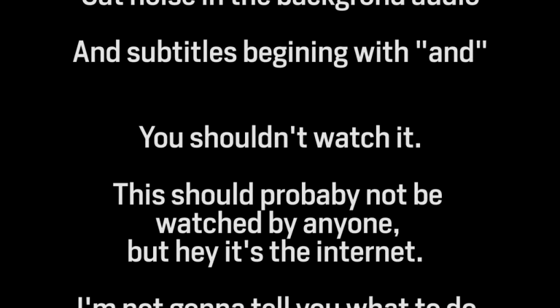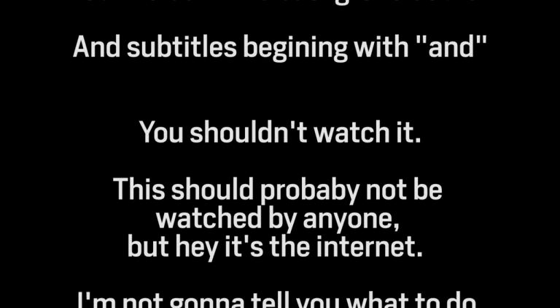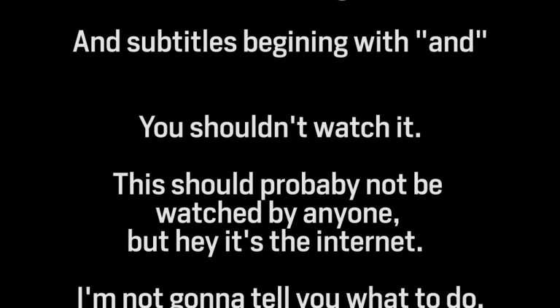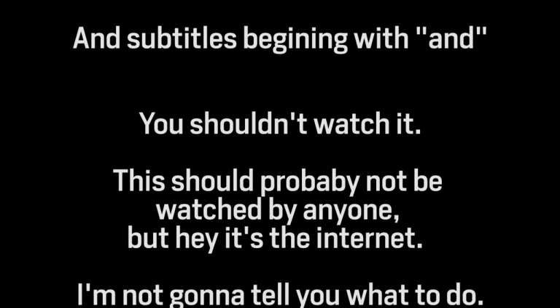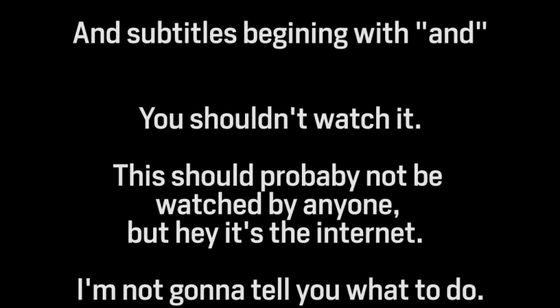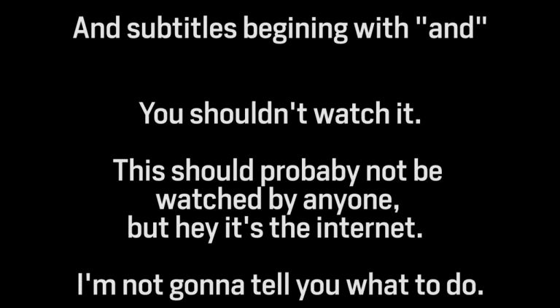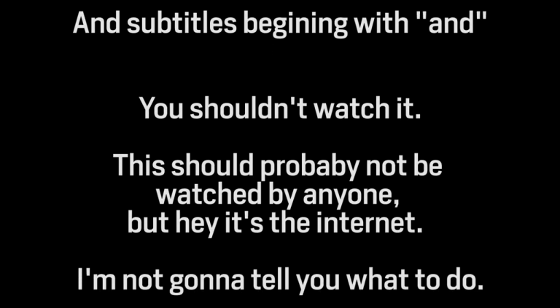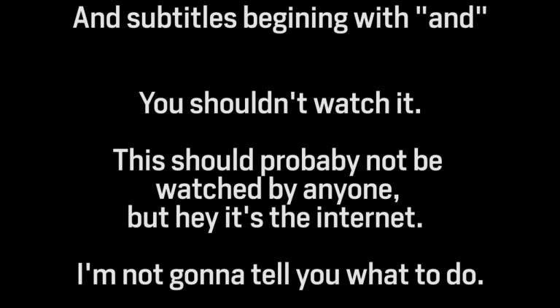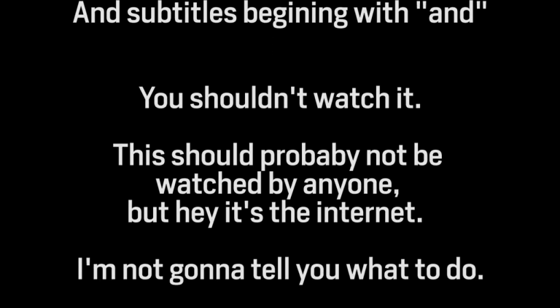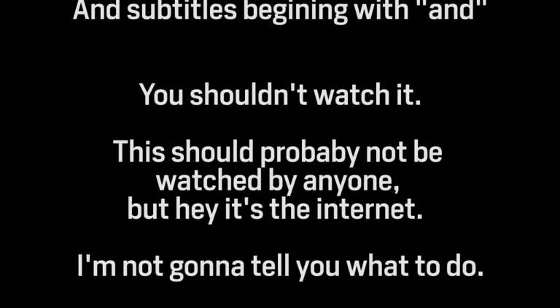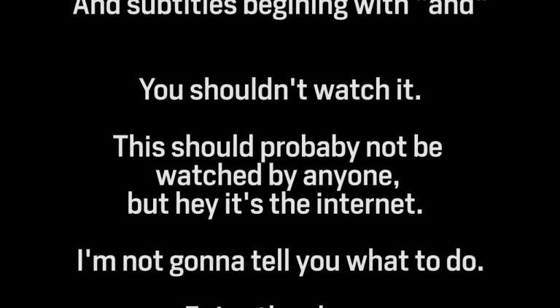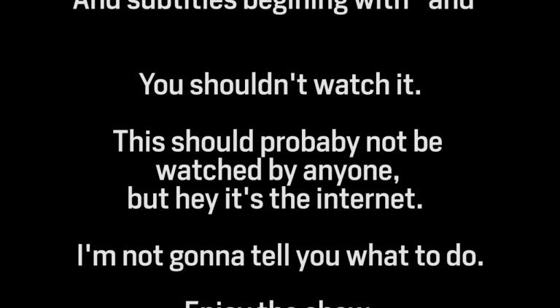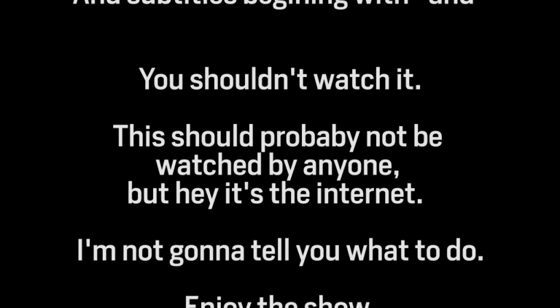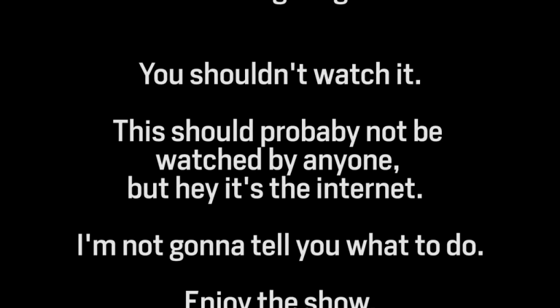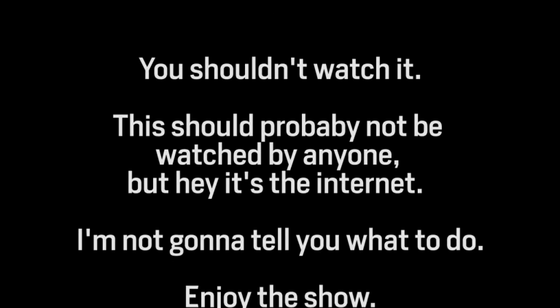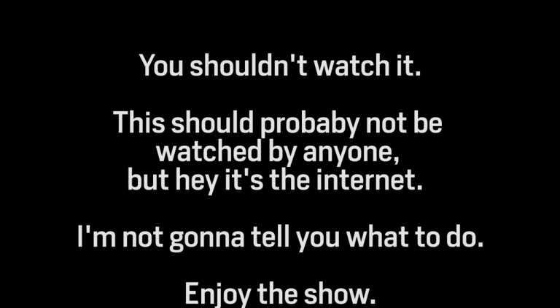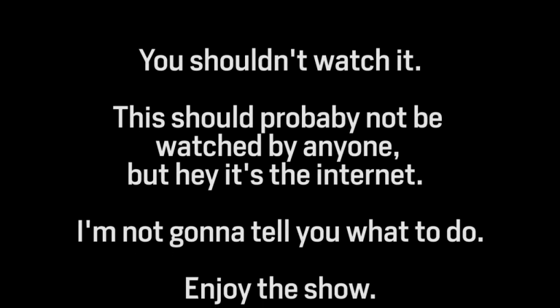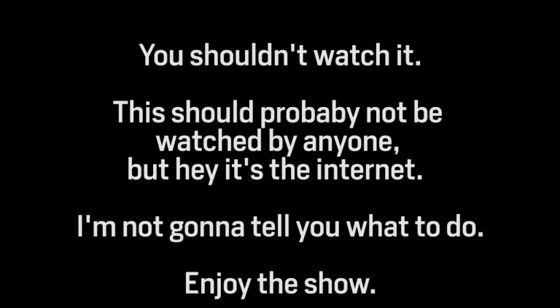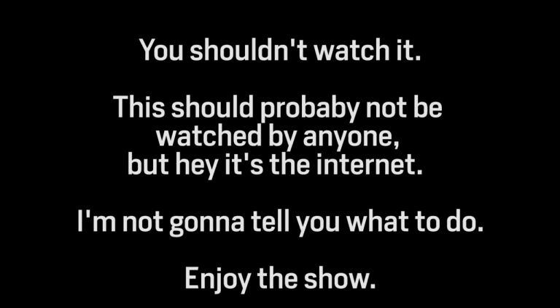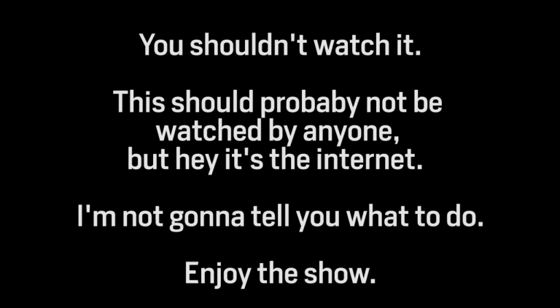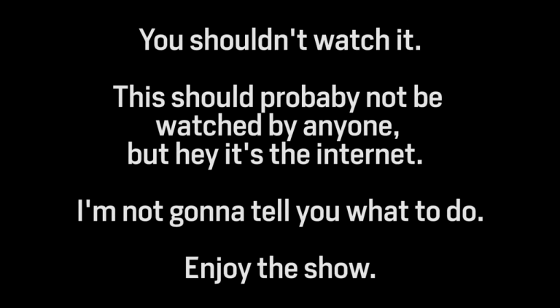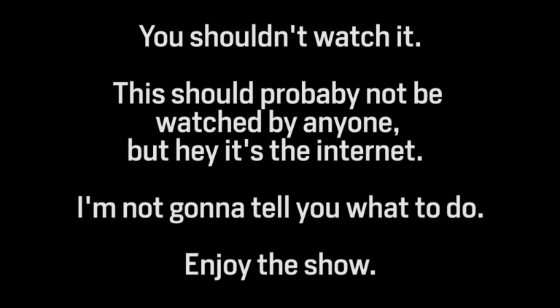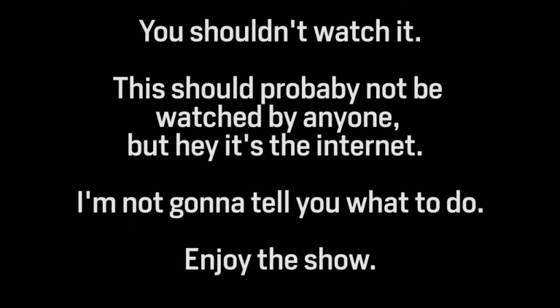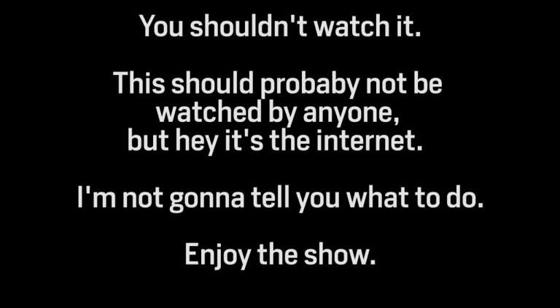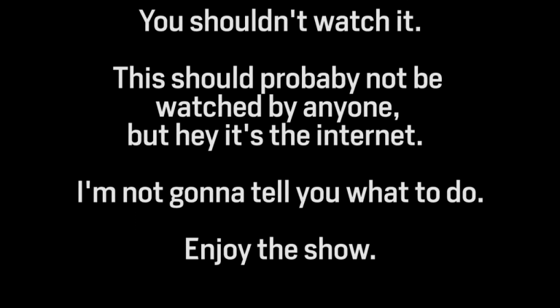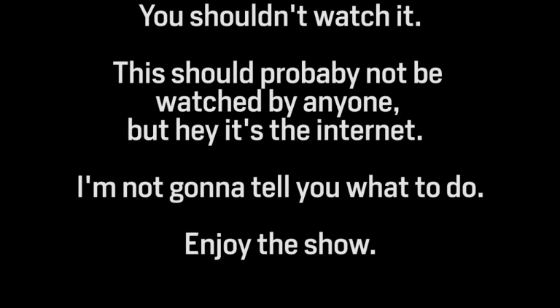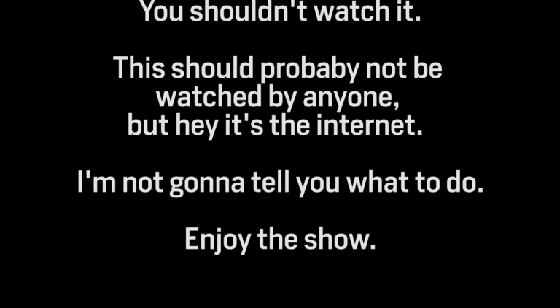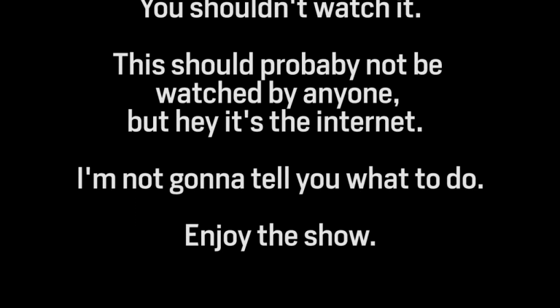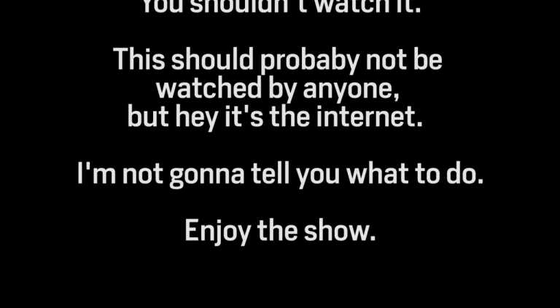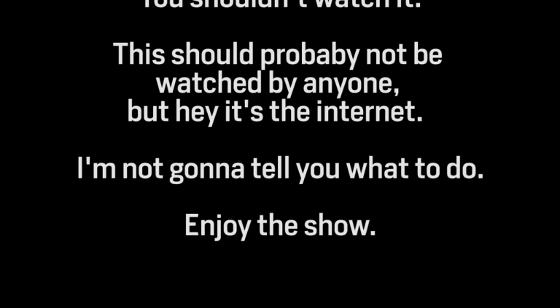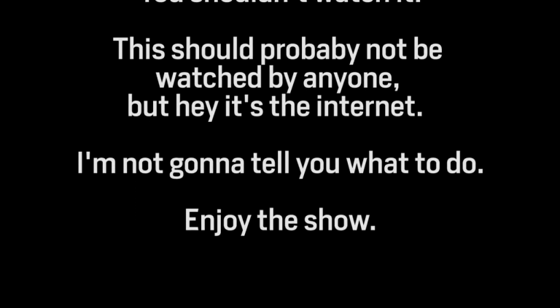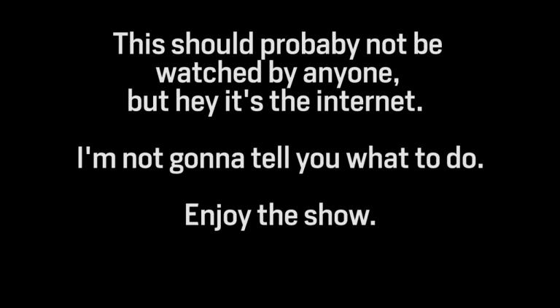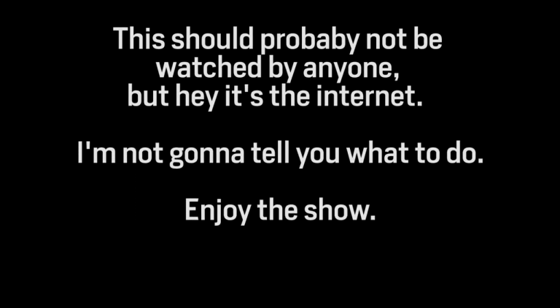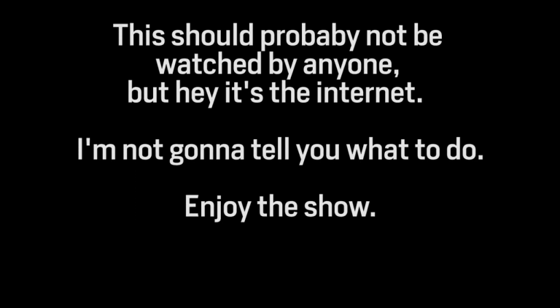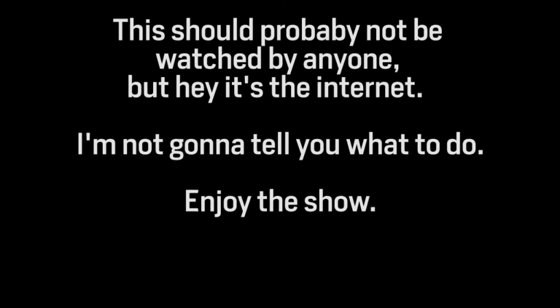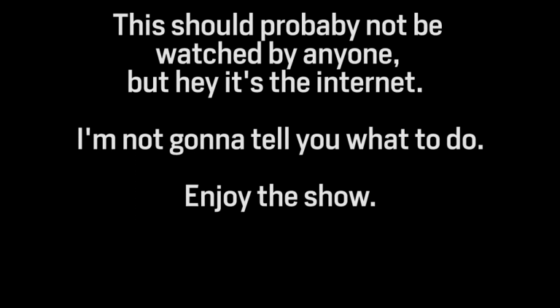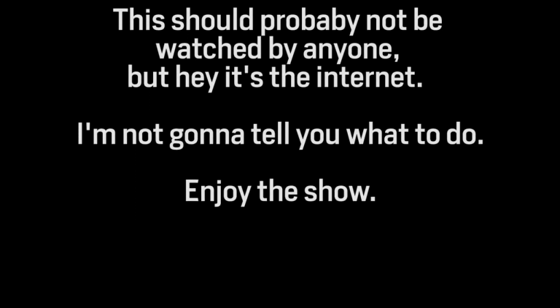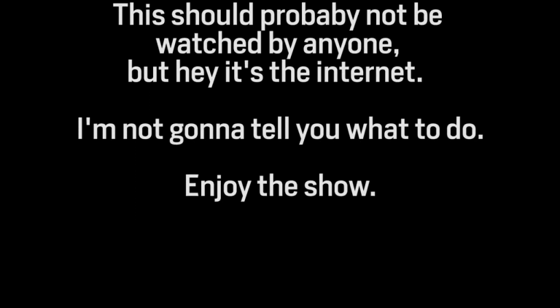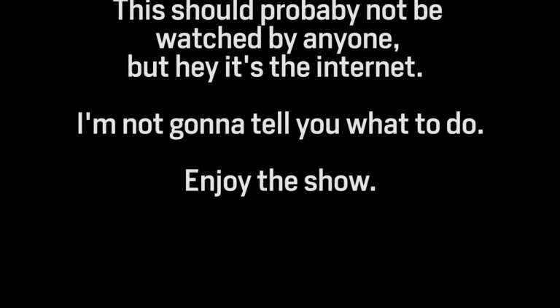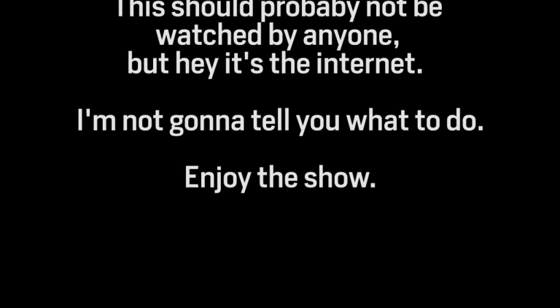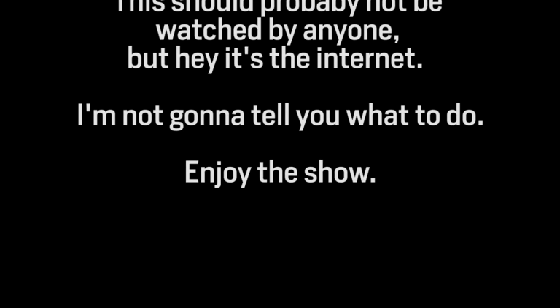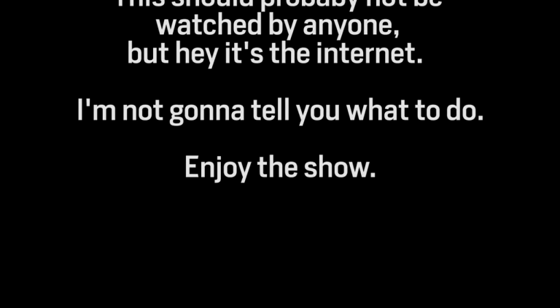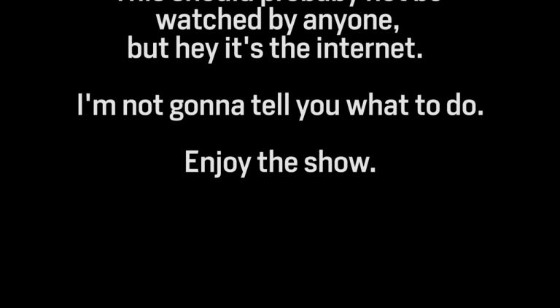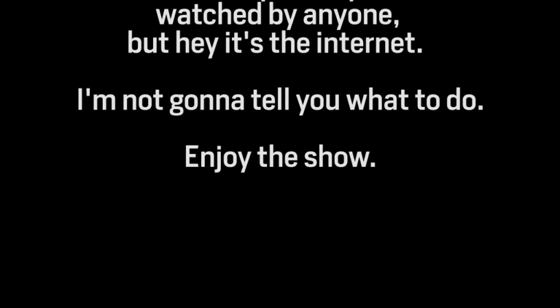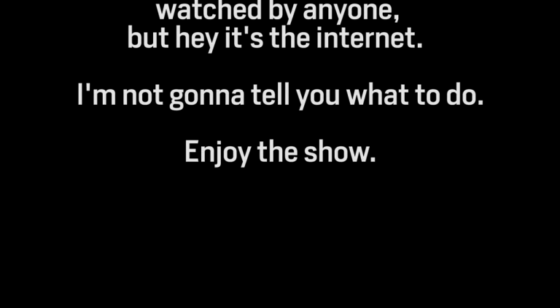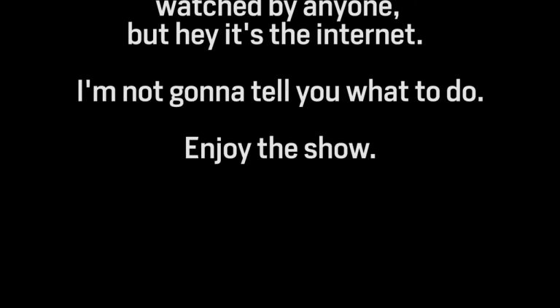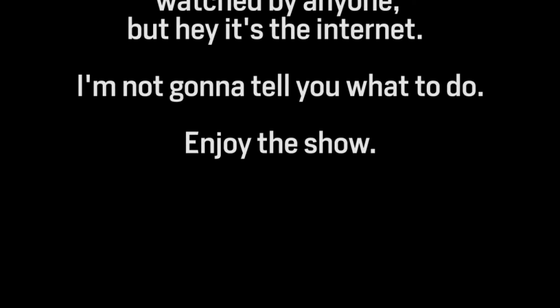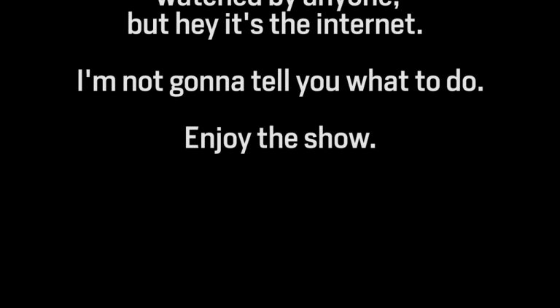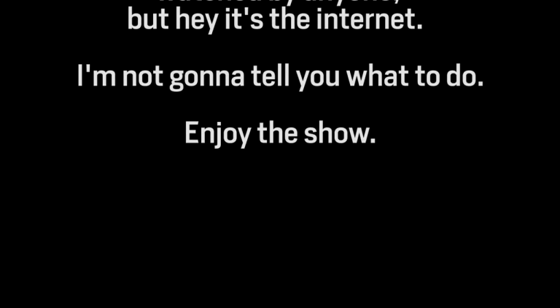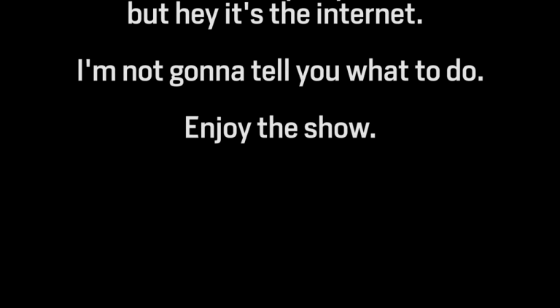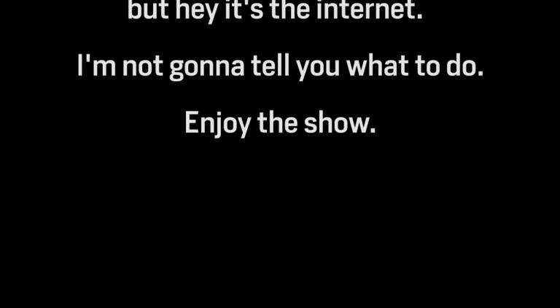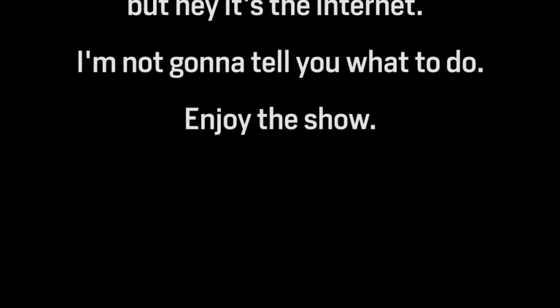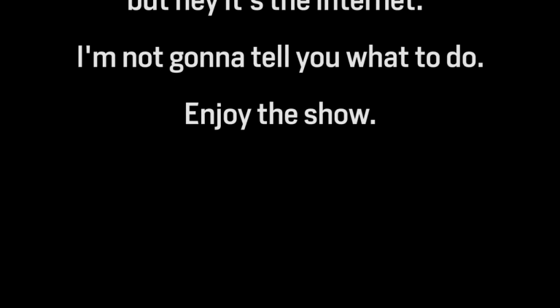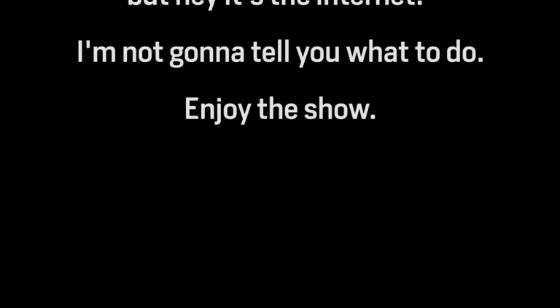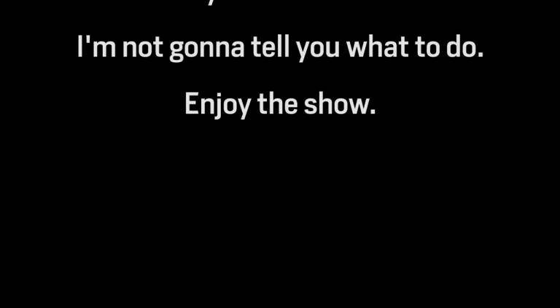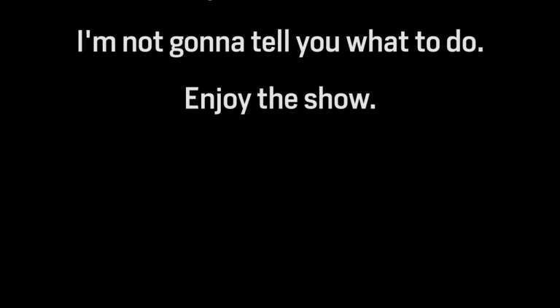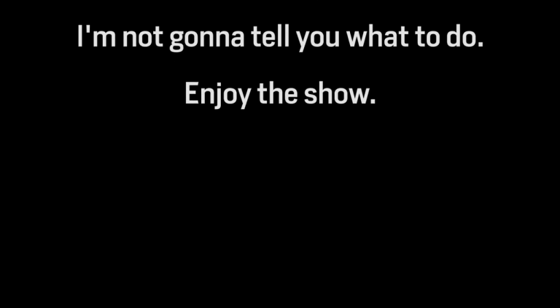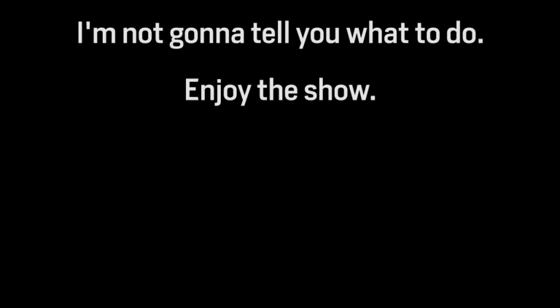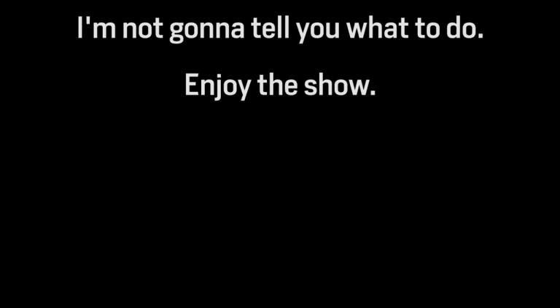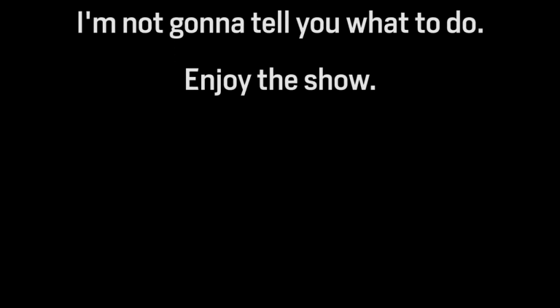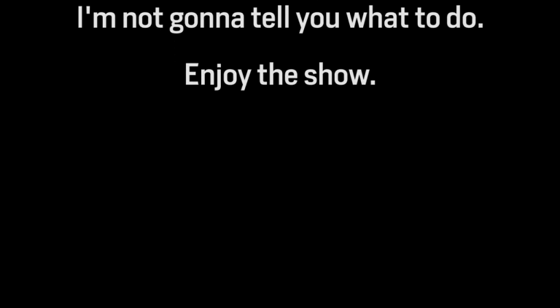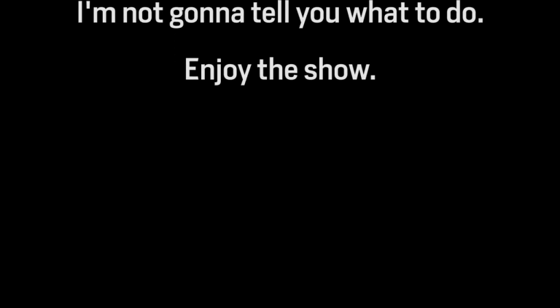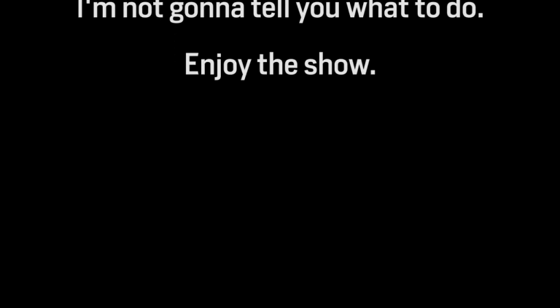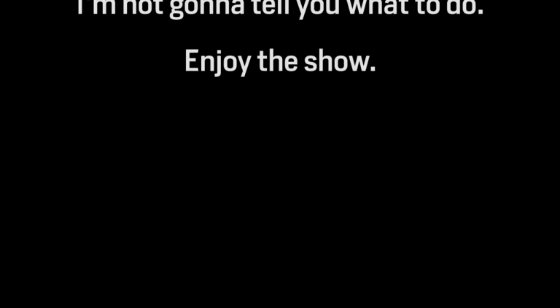You shouldn't watch it. This probably should not be watched by anyone, but hey, it's the internet. I'm not going to tell you what to do. Enjoy the show.